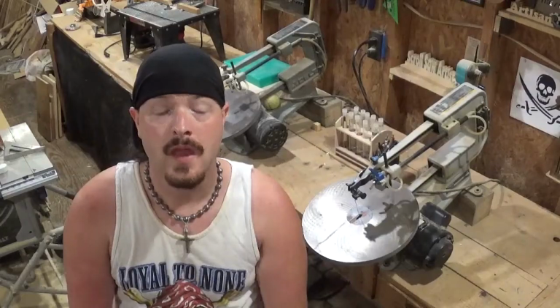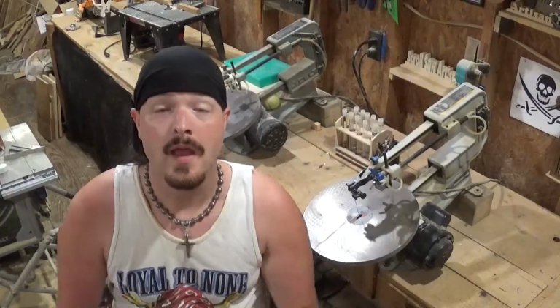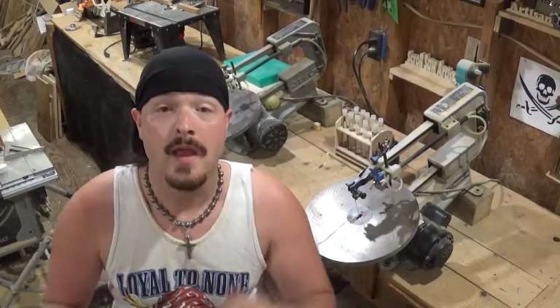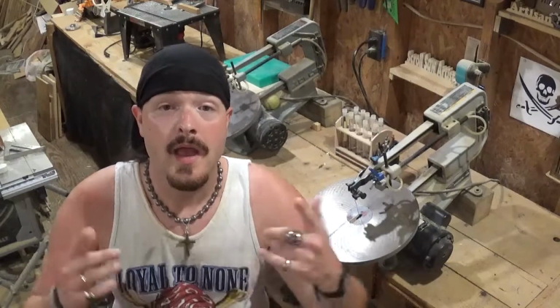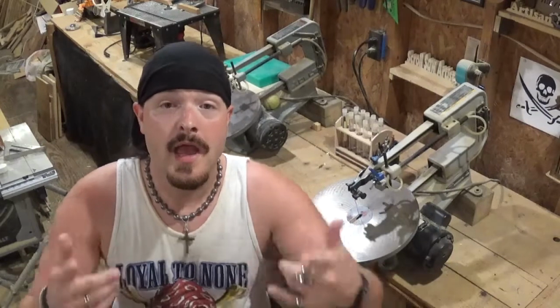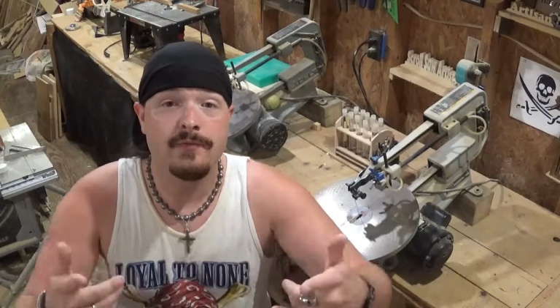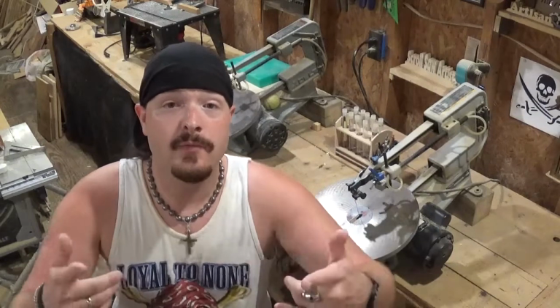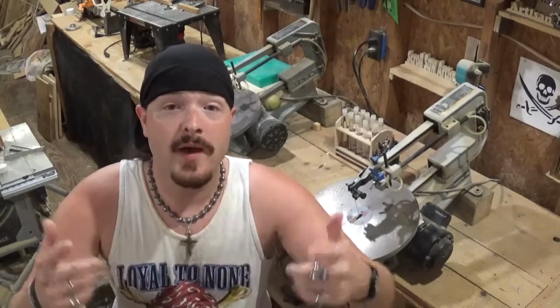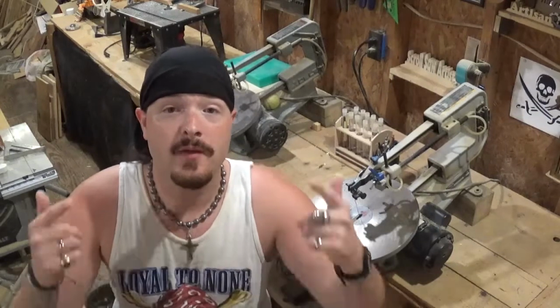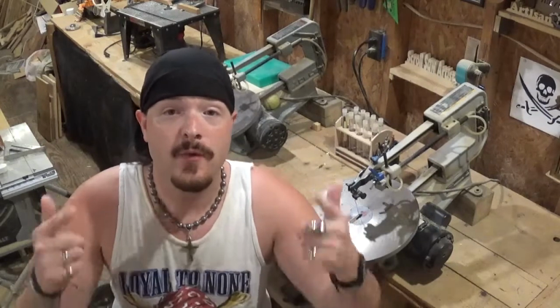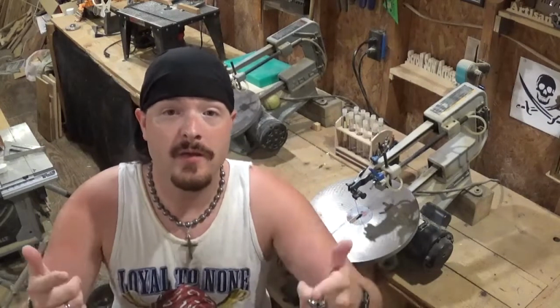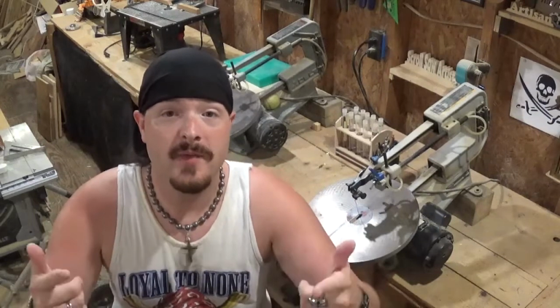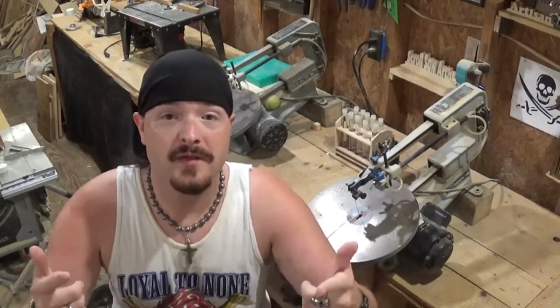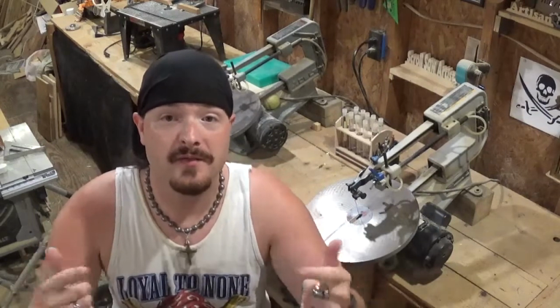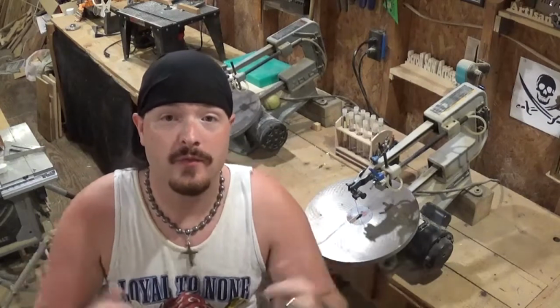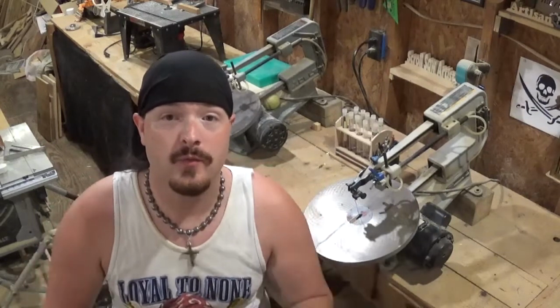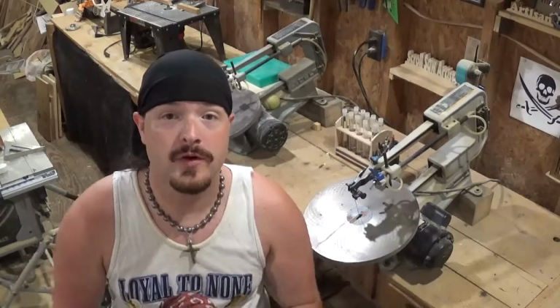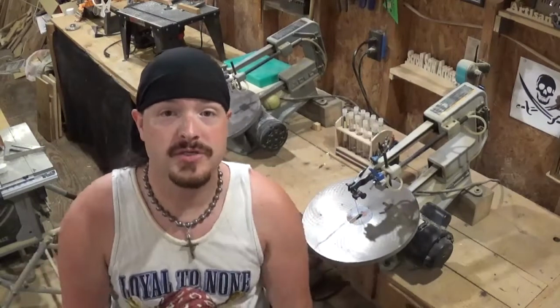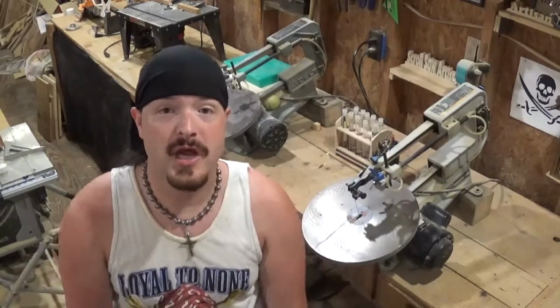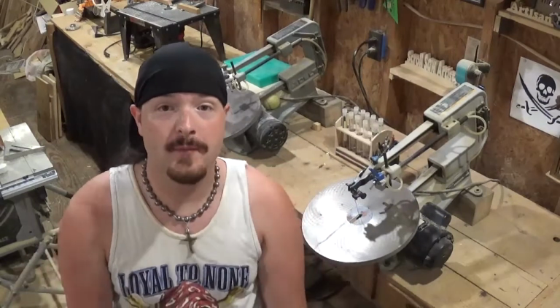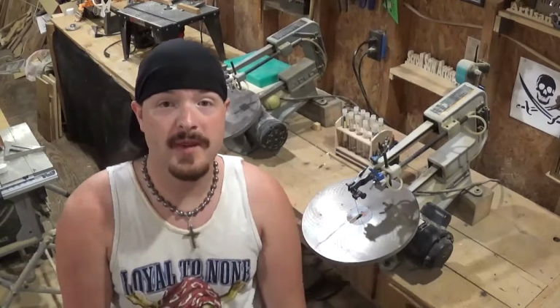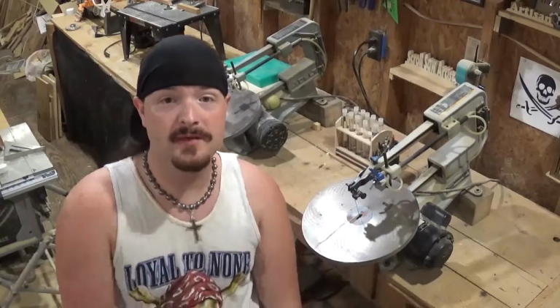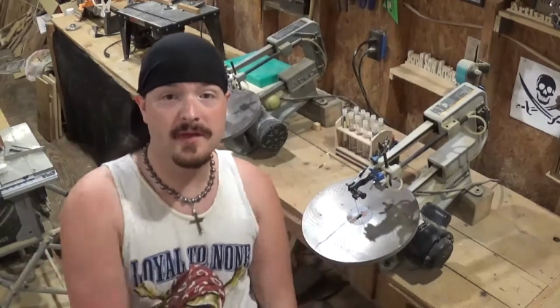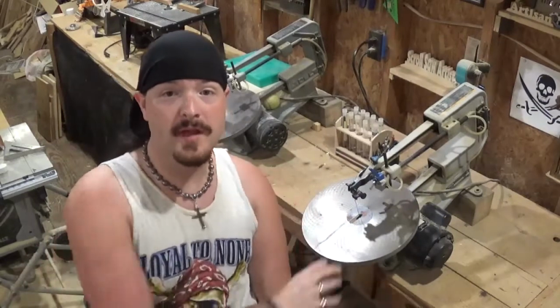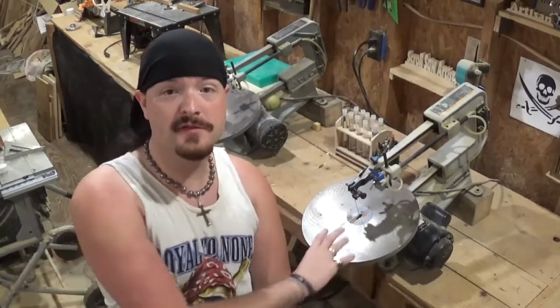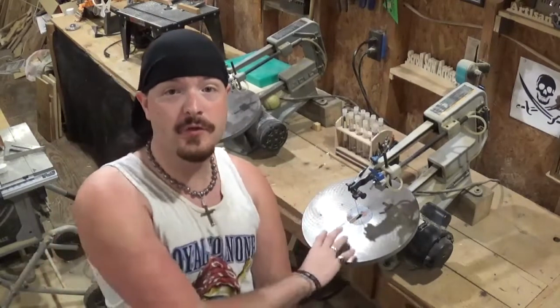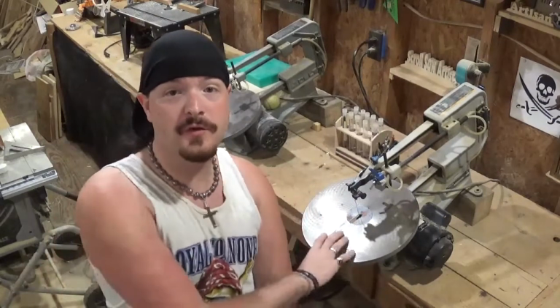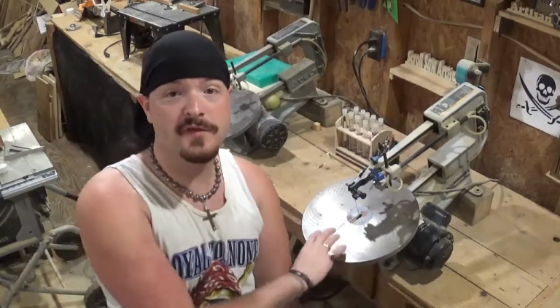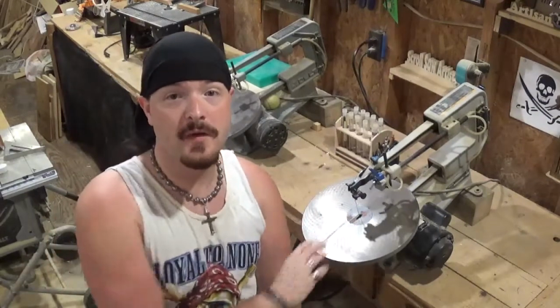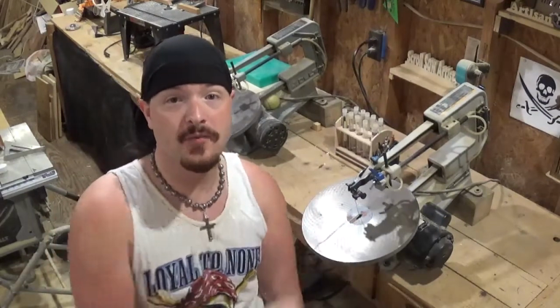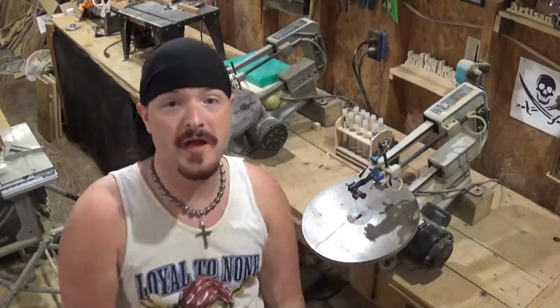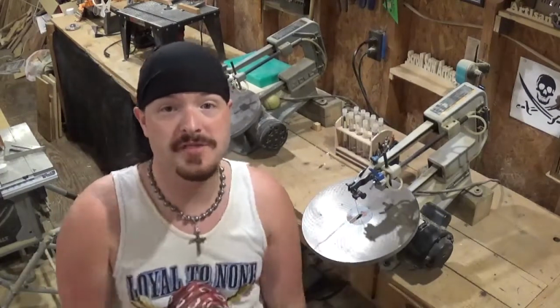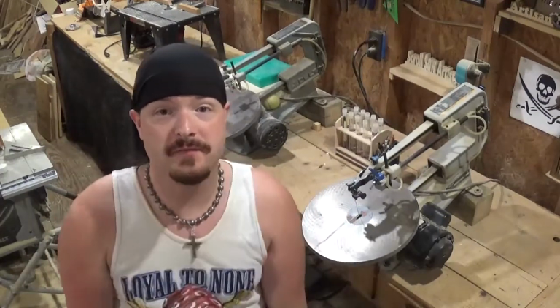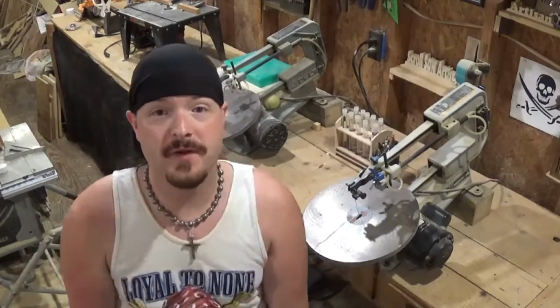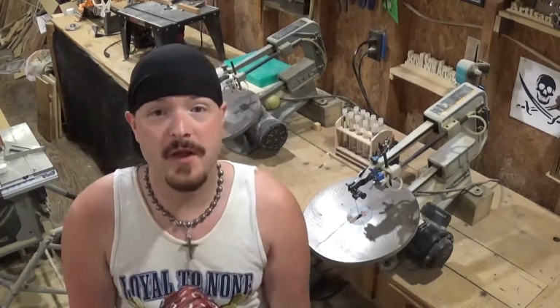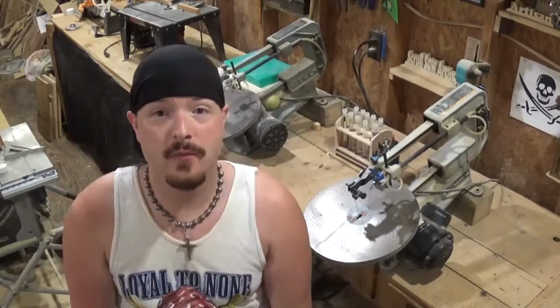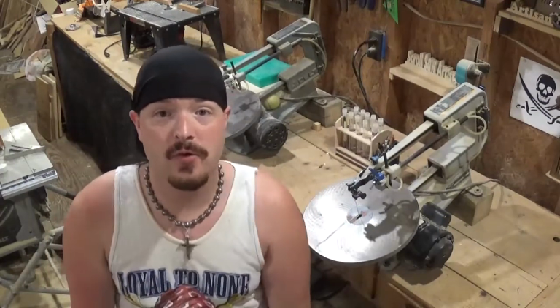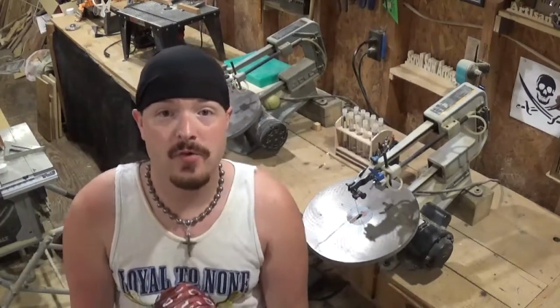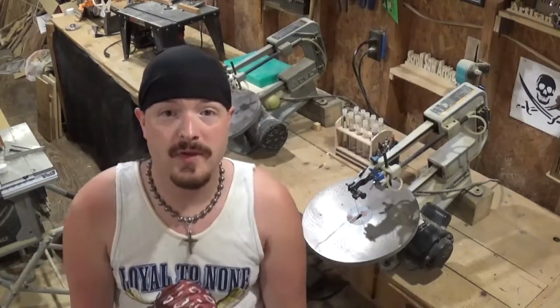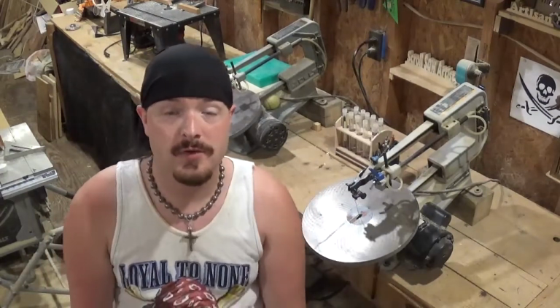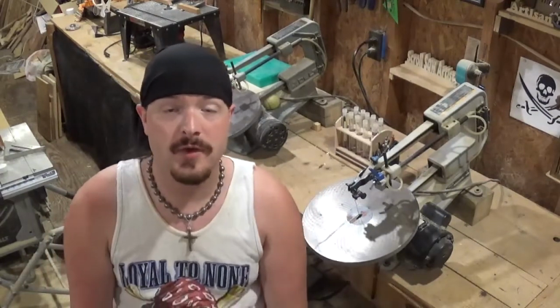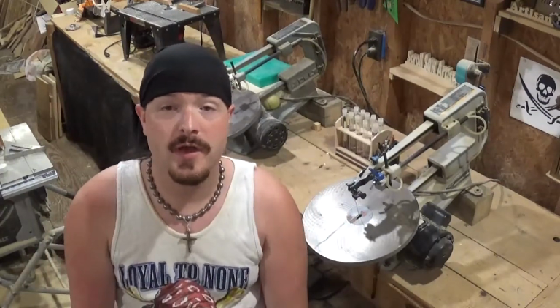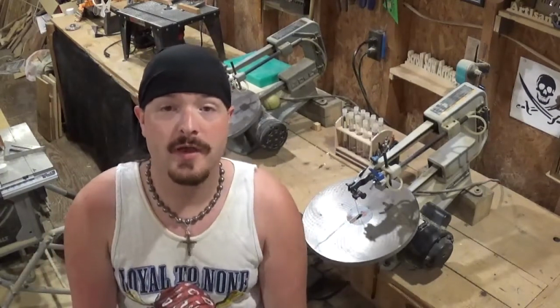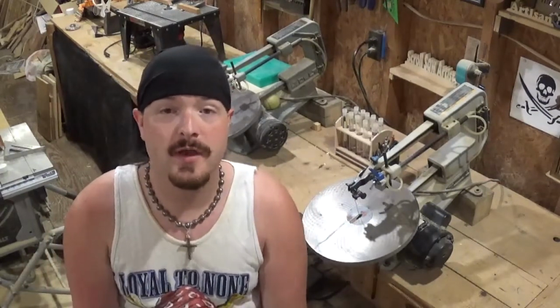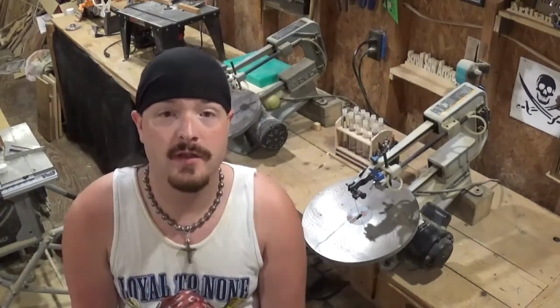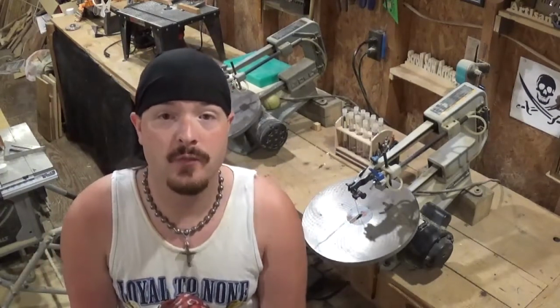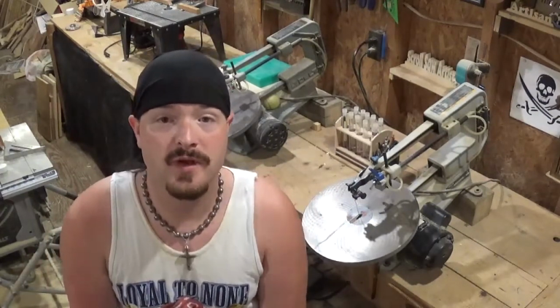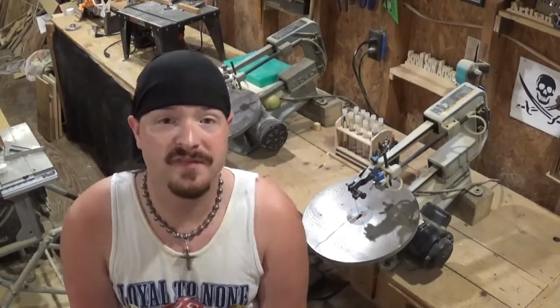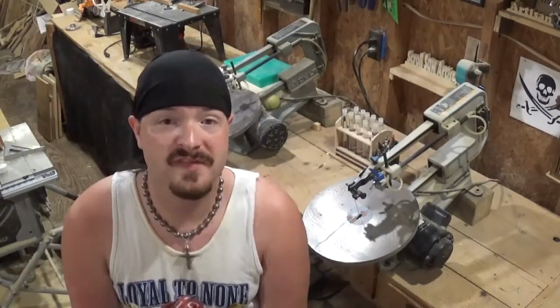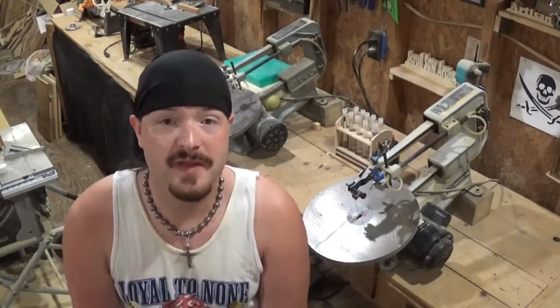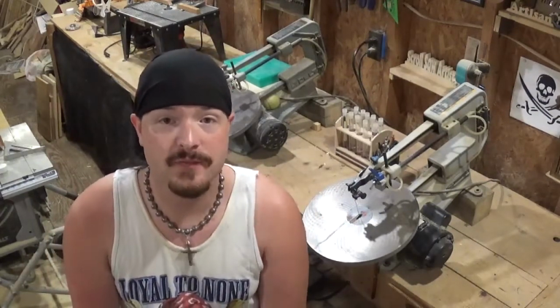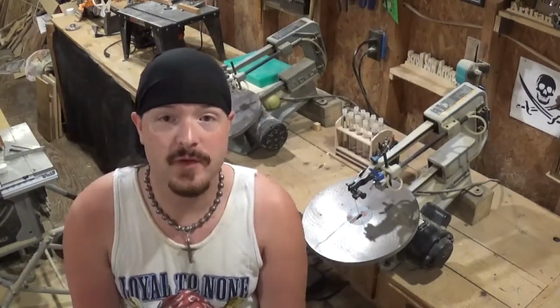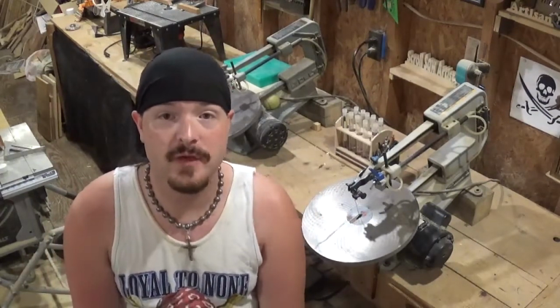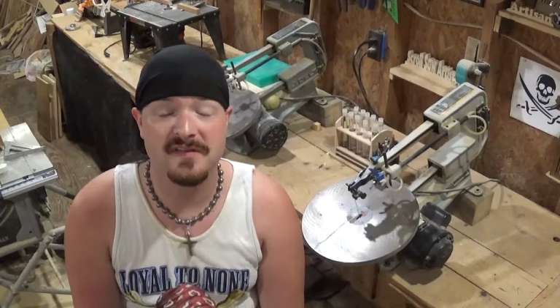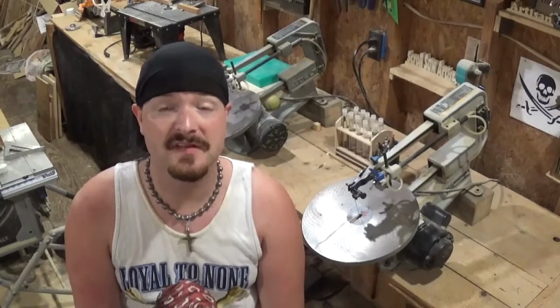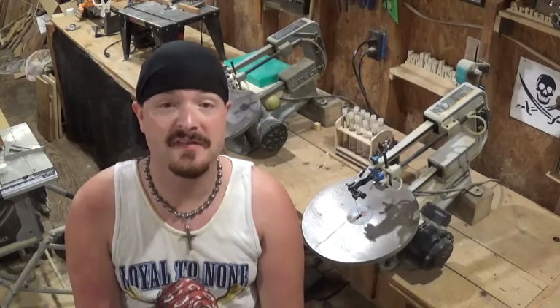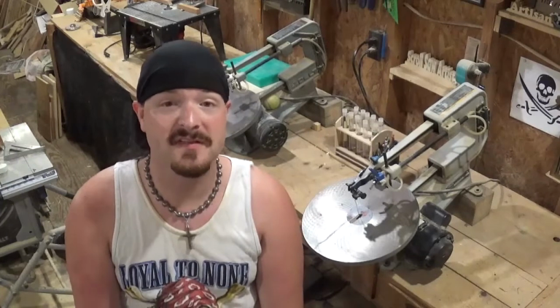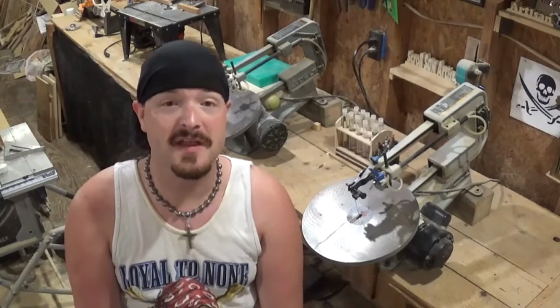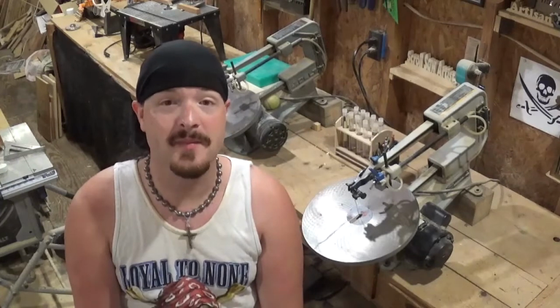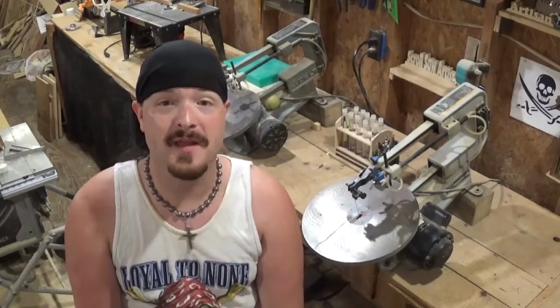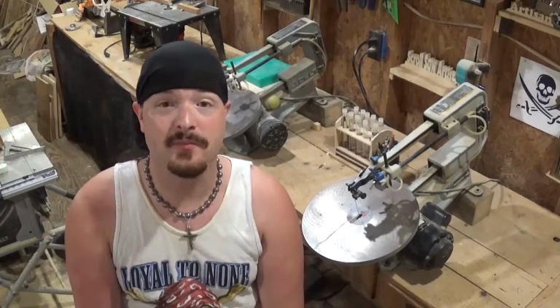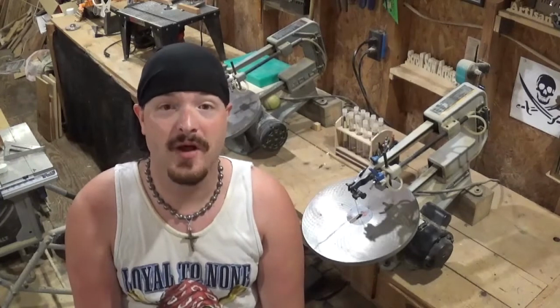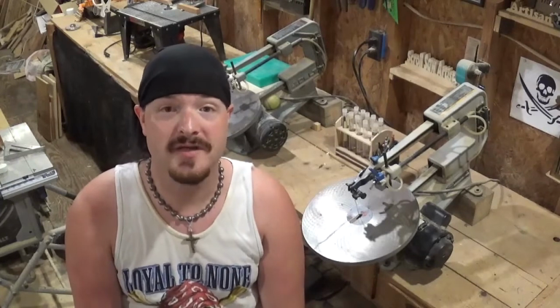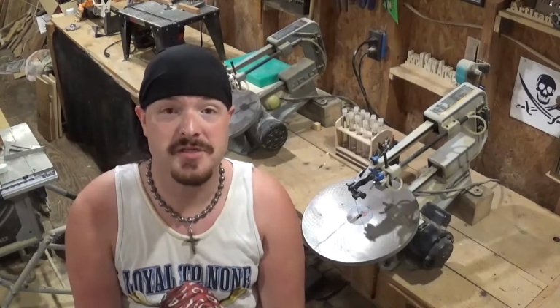Hey everybody, welcome back to the workshop. In today's scroll saw project video we're going to be doing another one of Steve Good's Stickman projects.